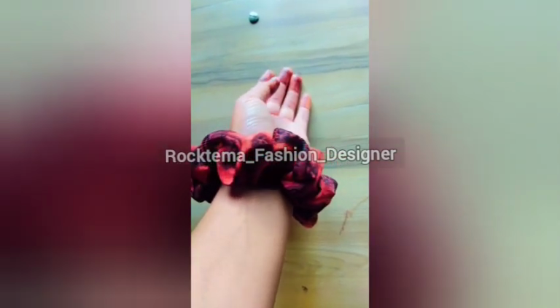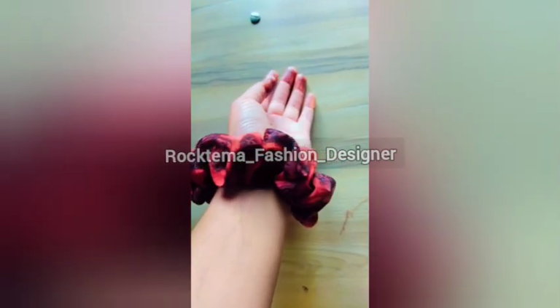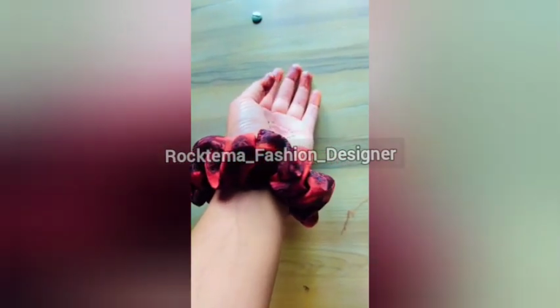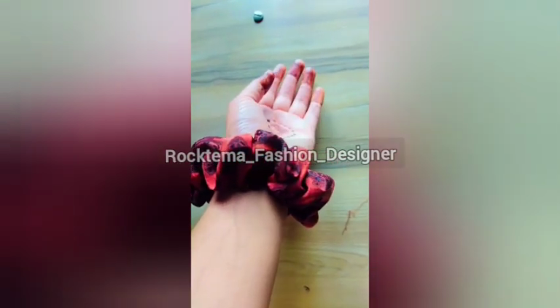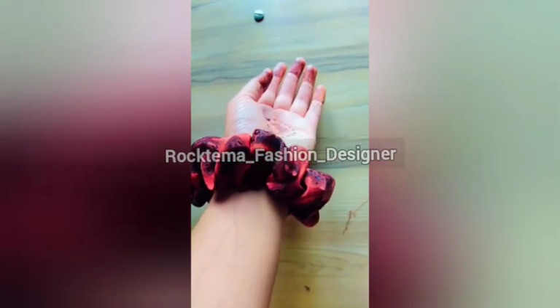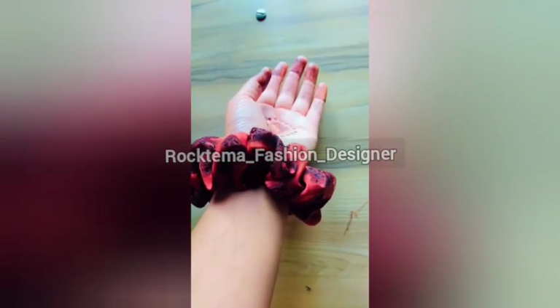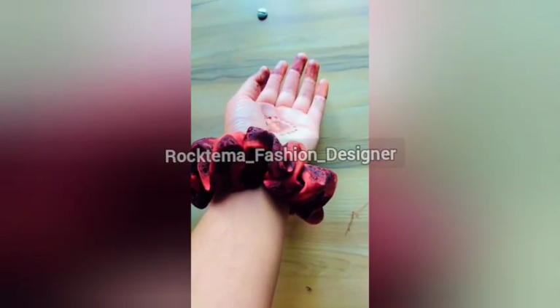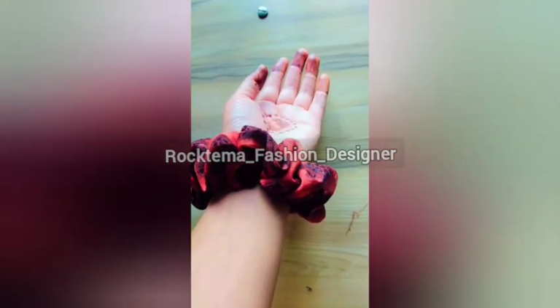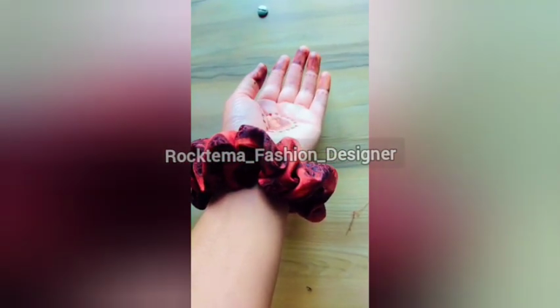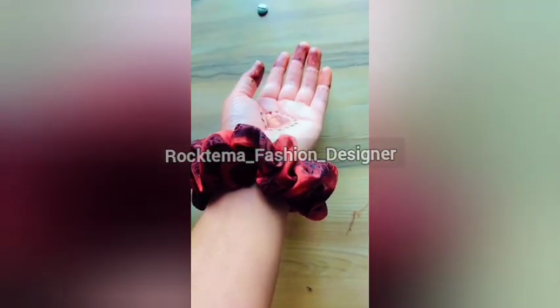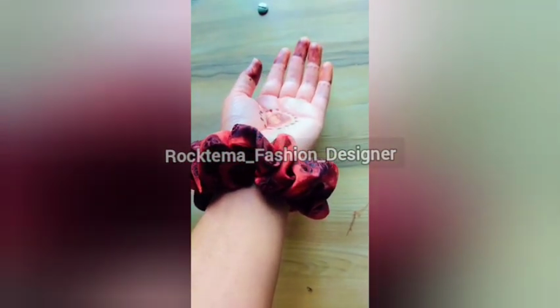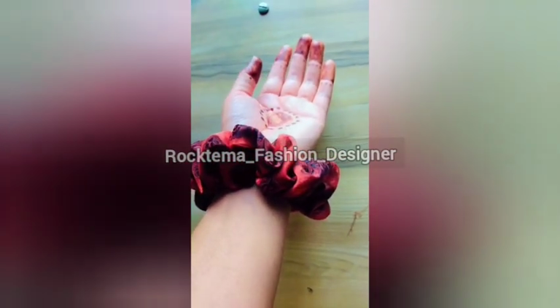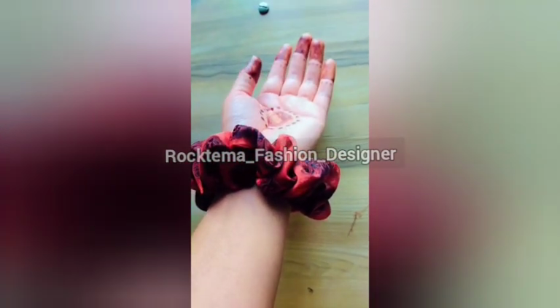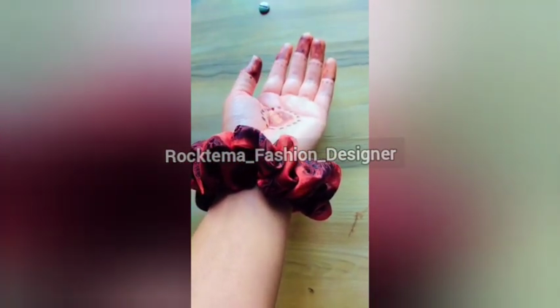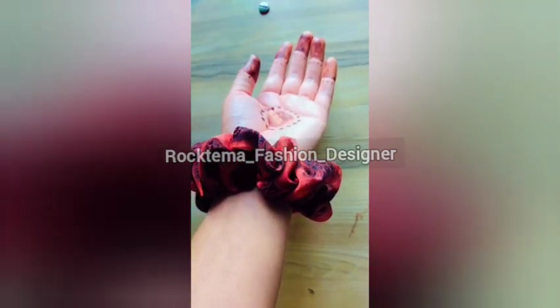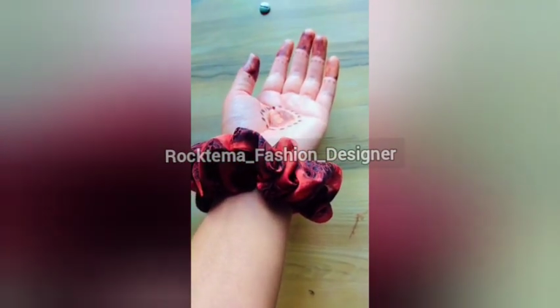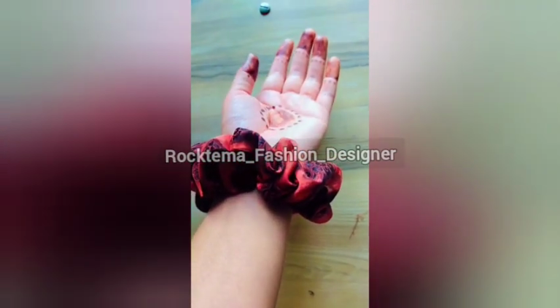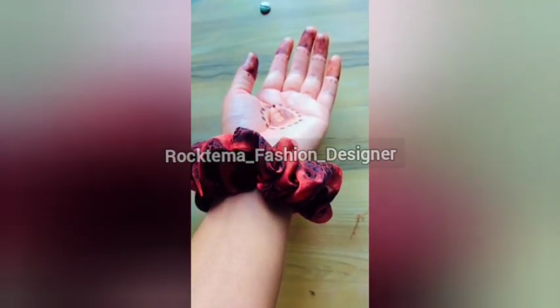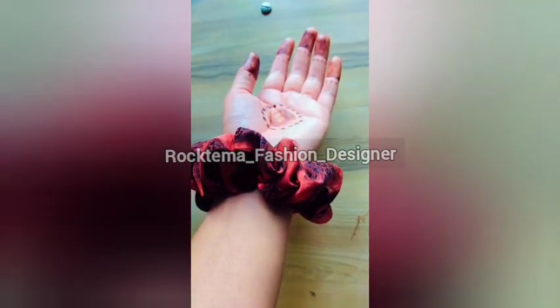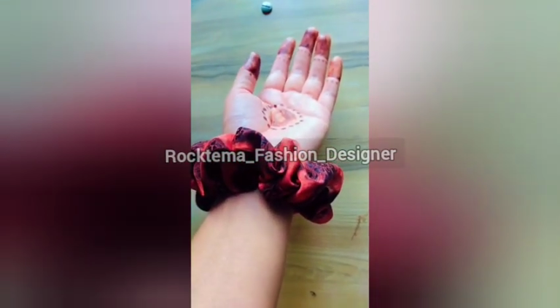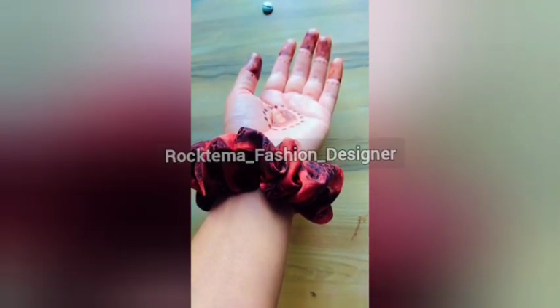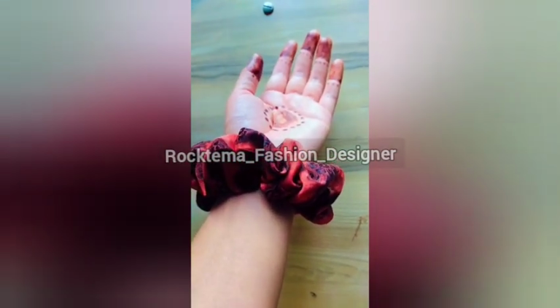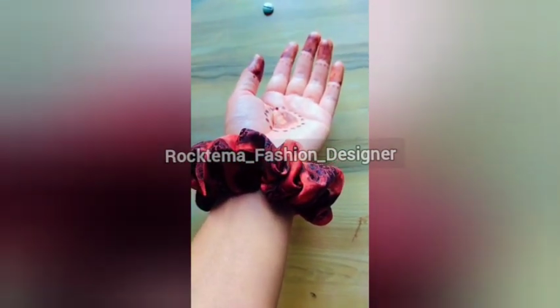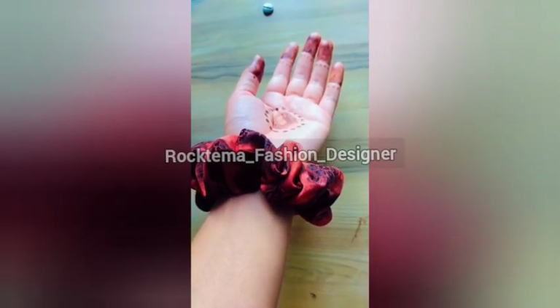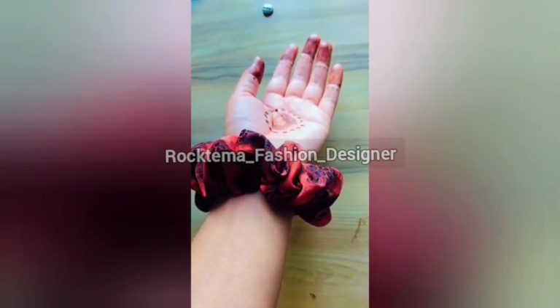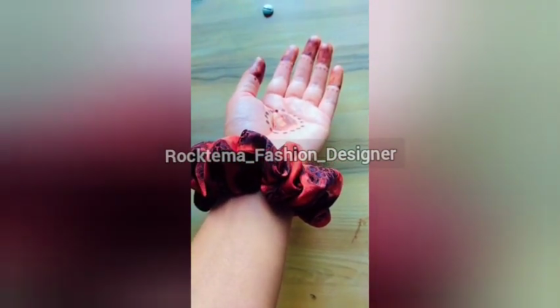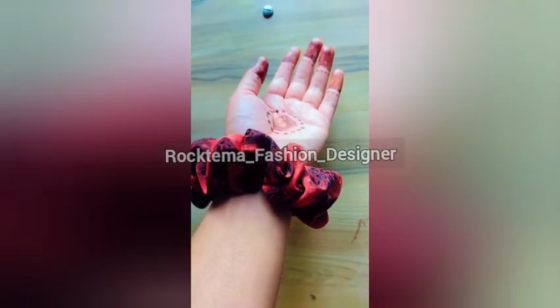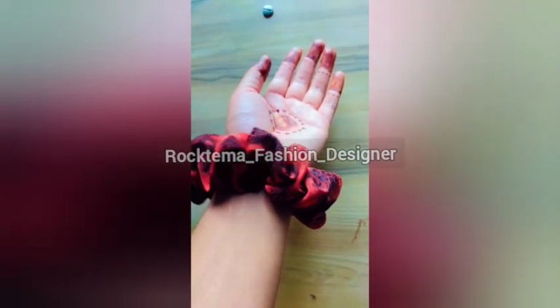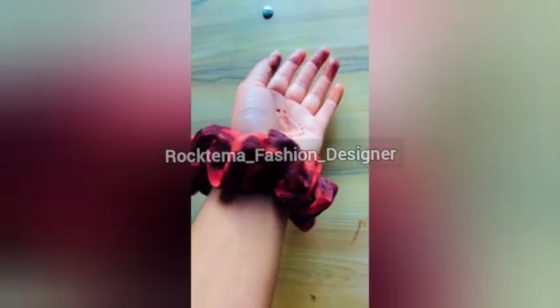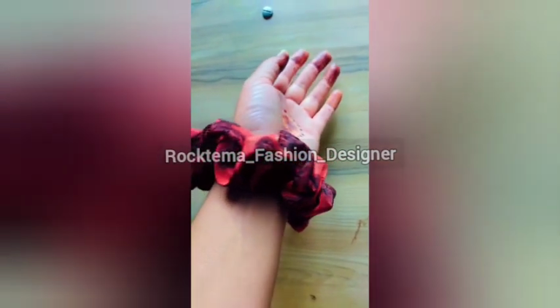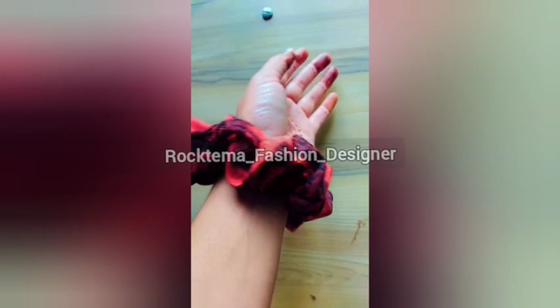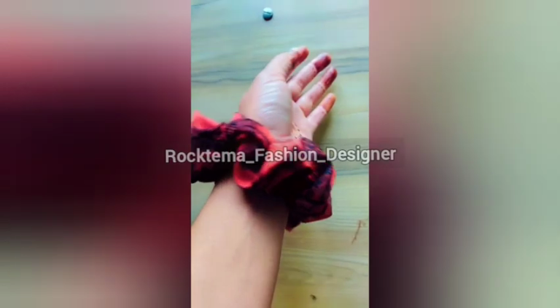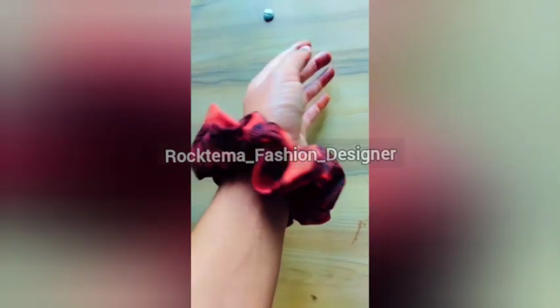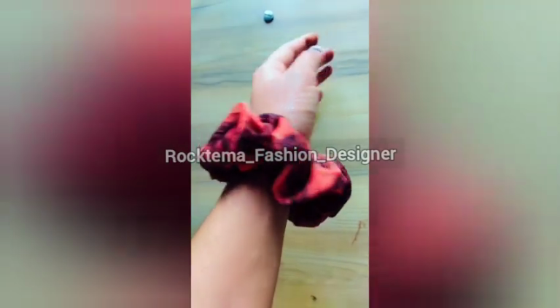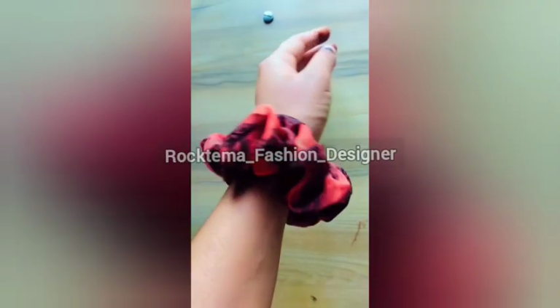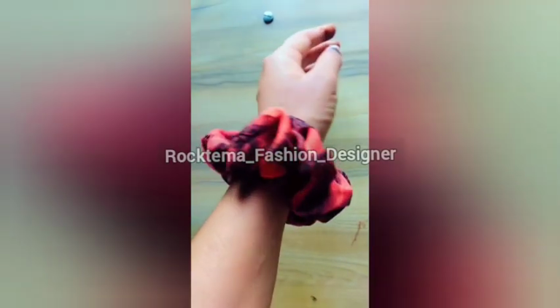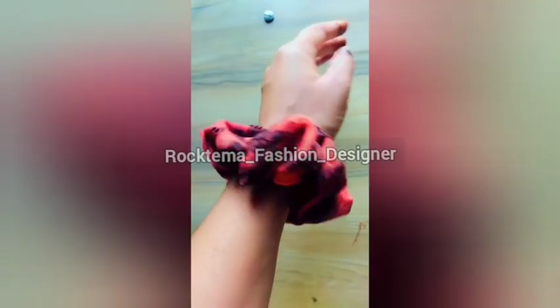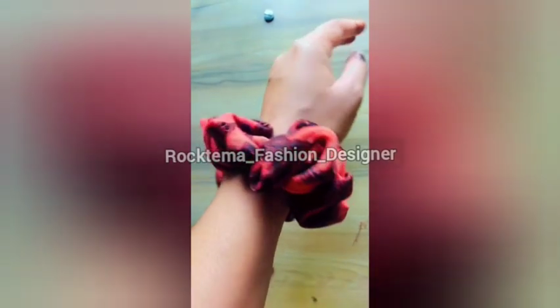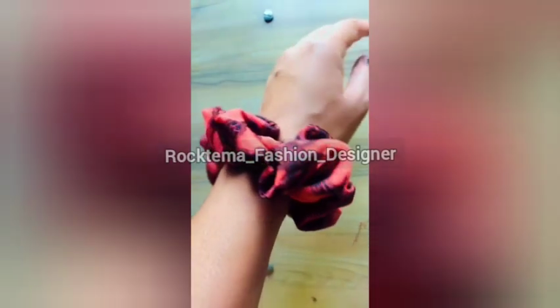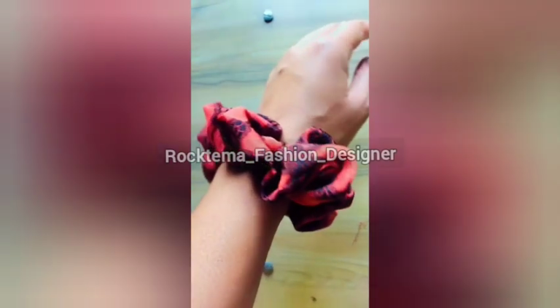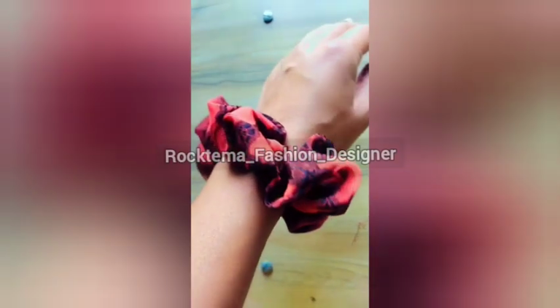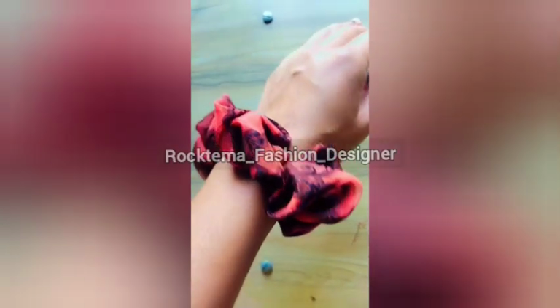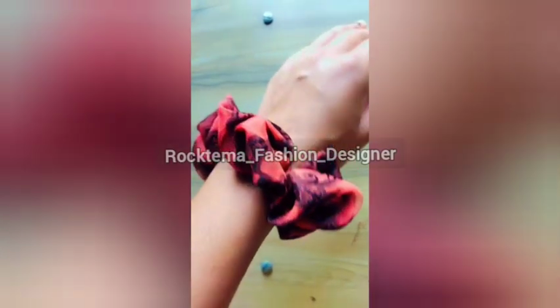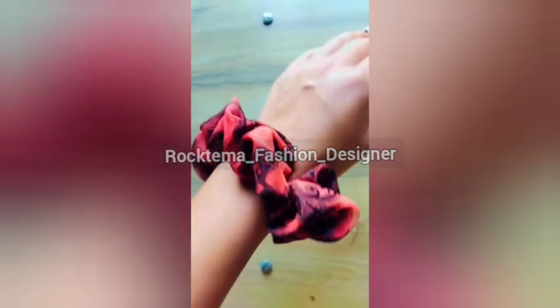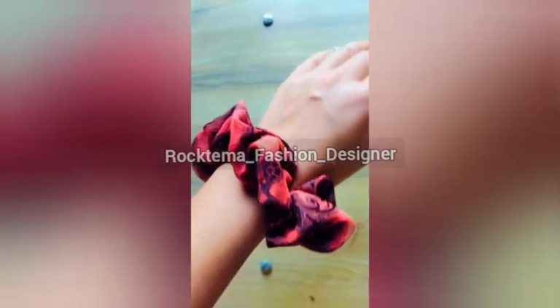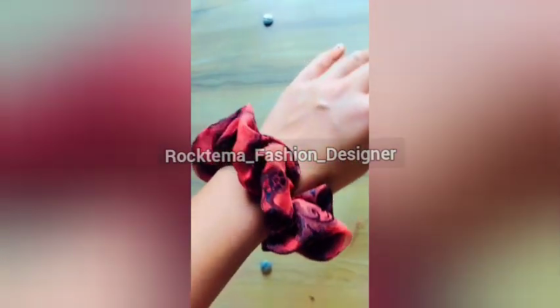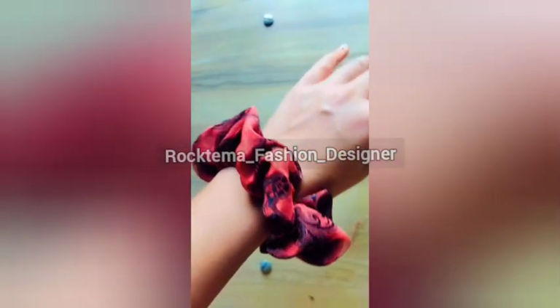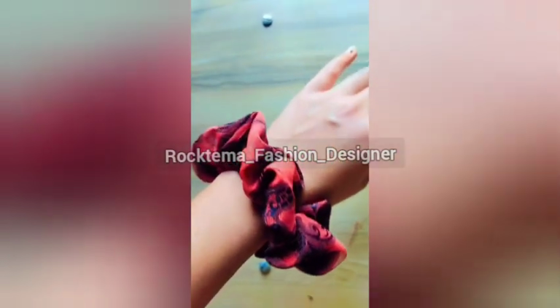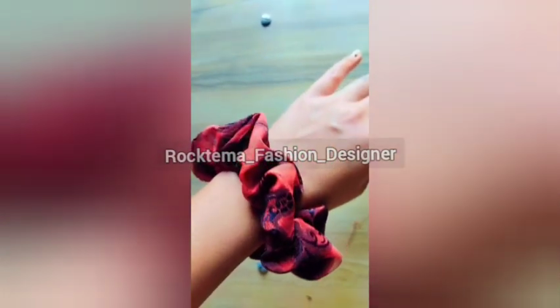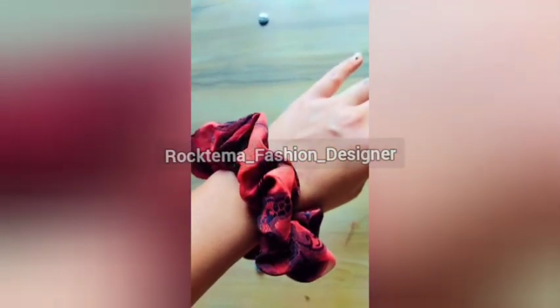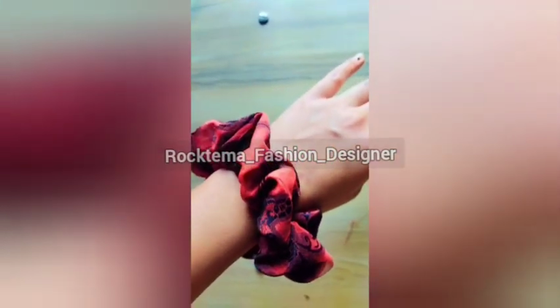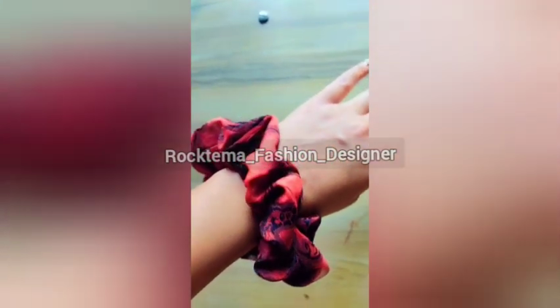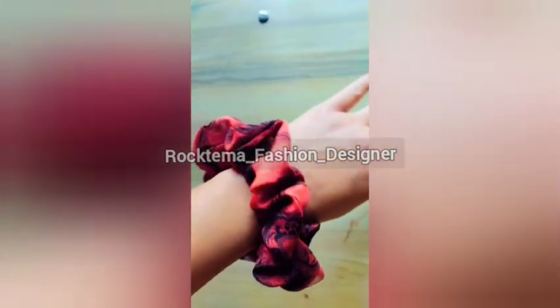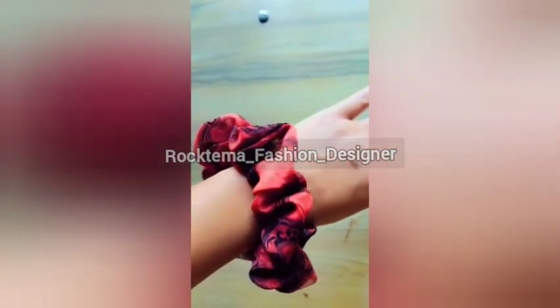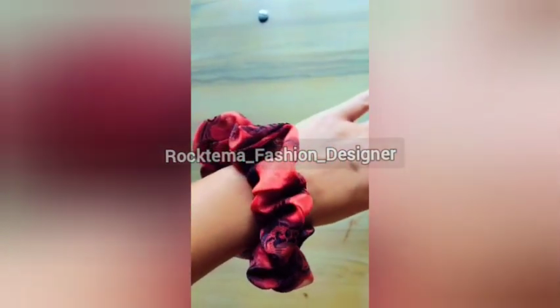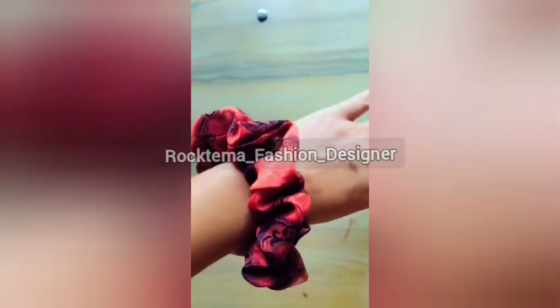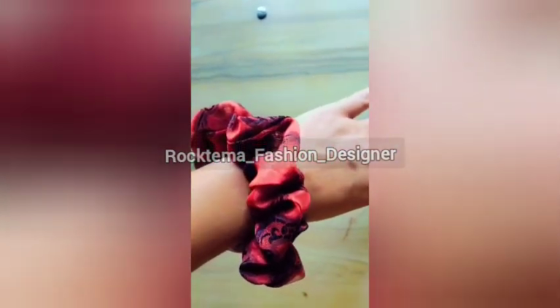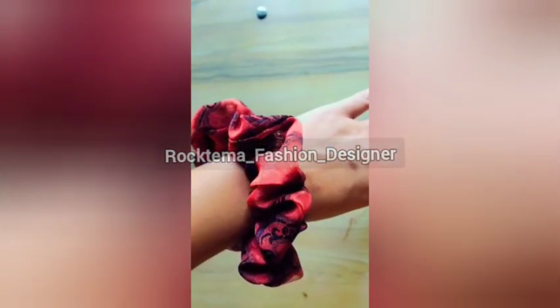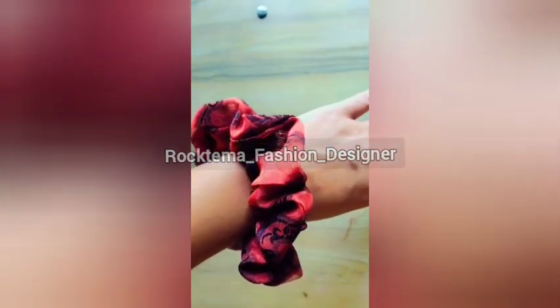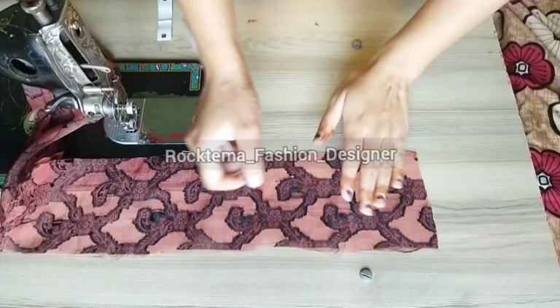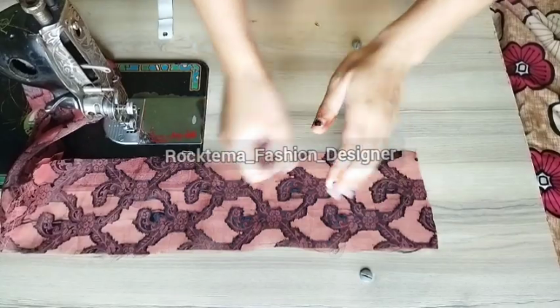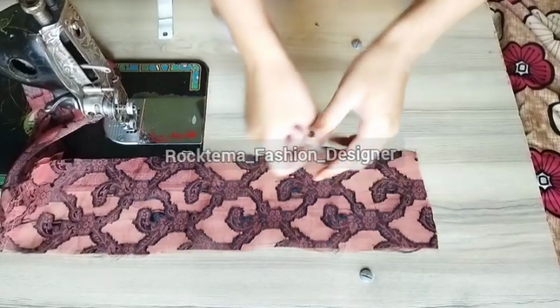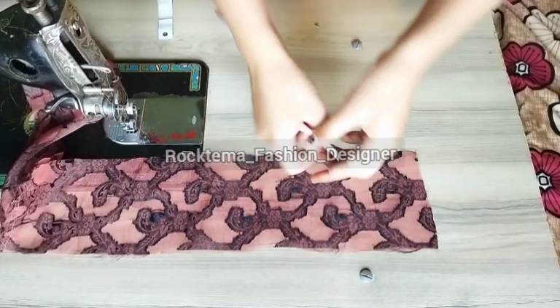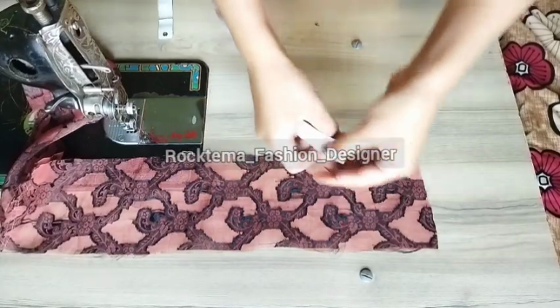I made a dress that I put on my channel — if you want to see it, I will show you the link in the description. After making that dress, I had leftover fabric.